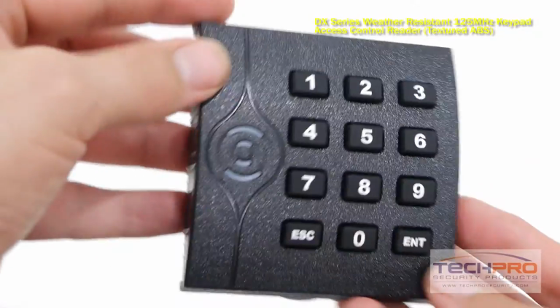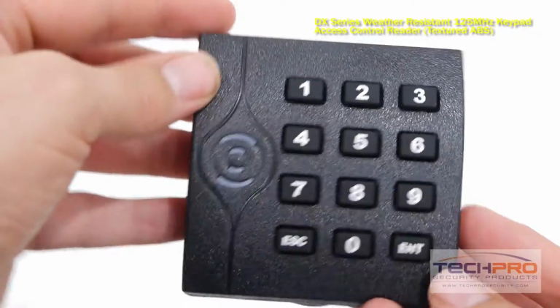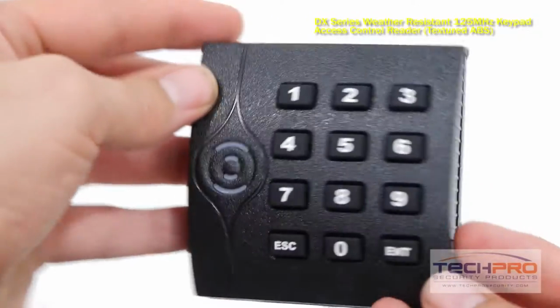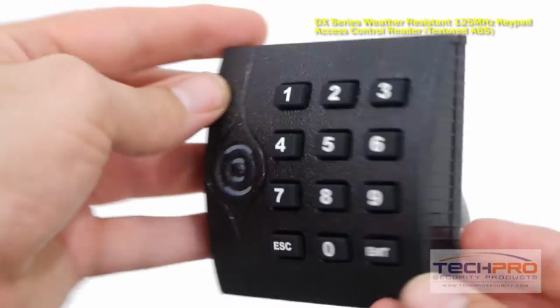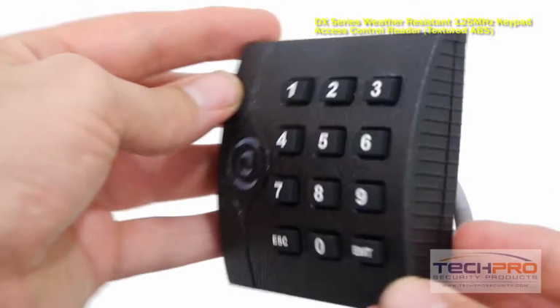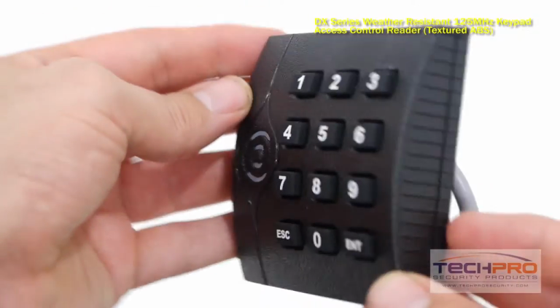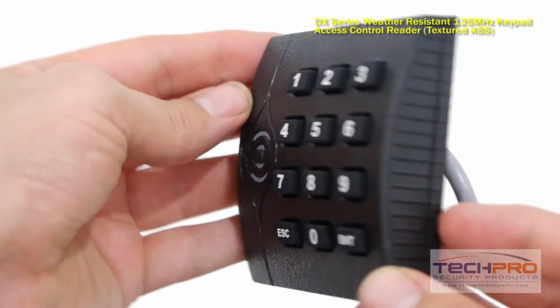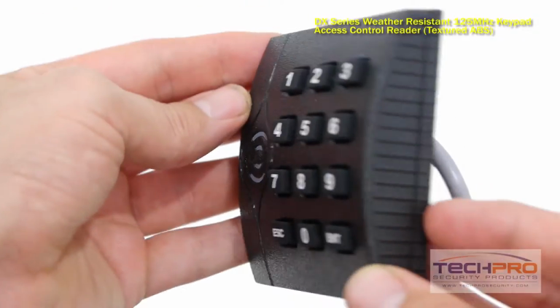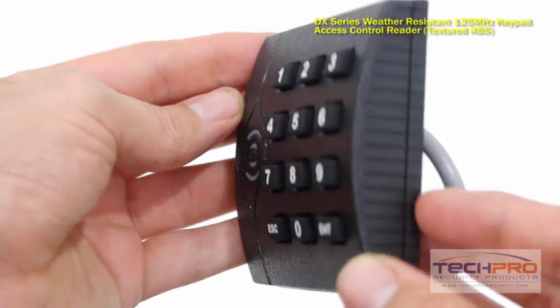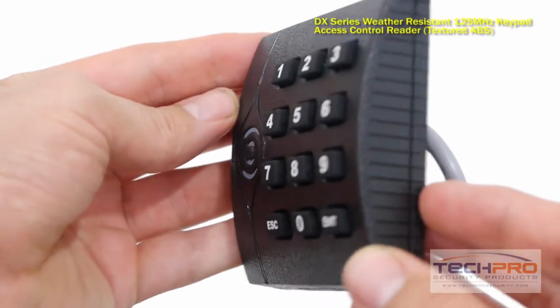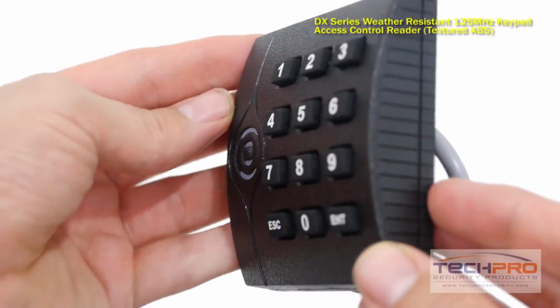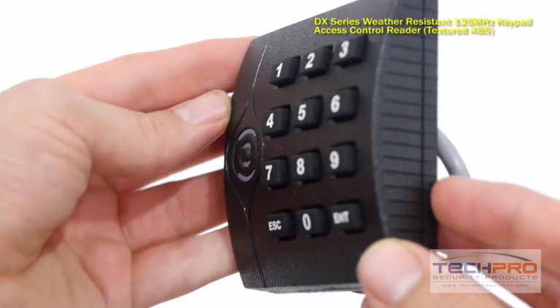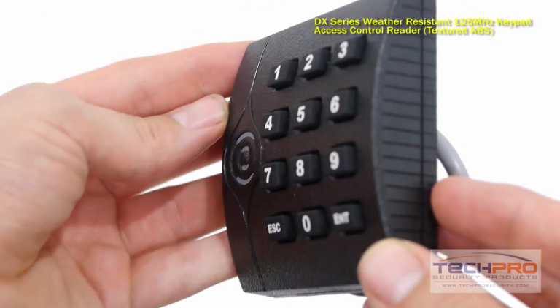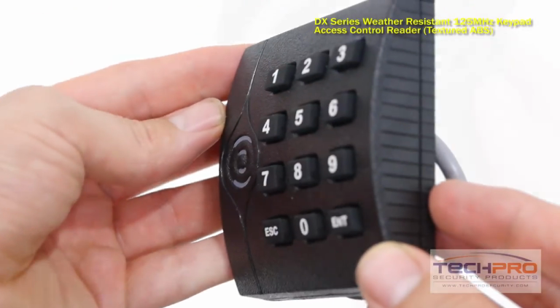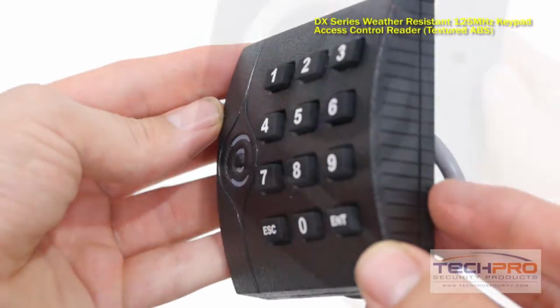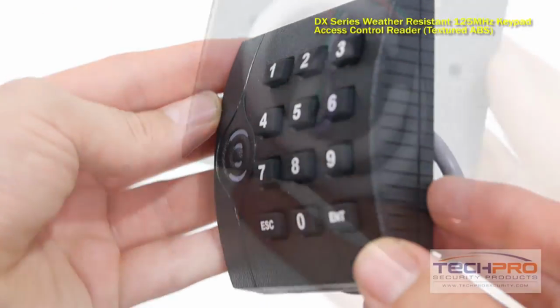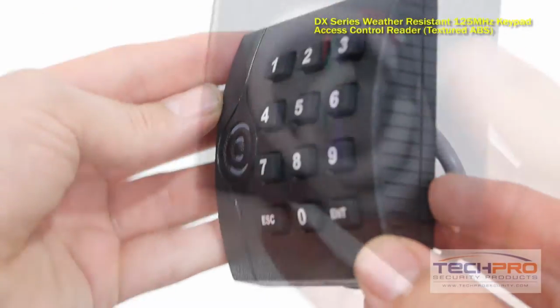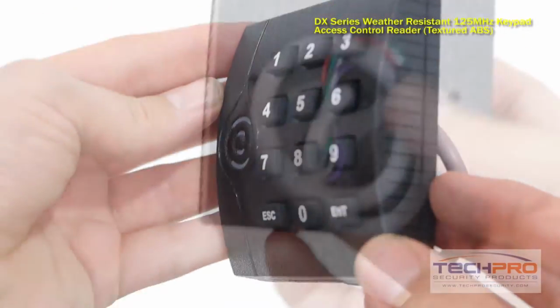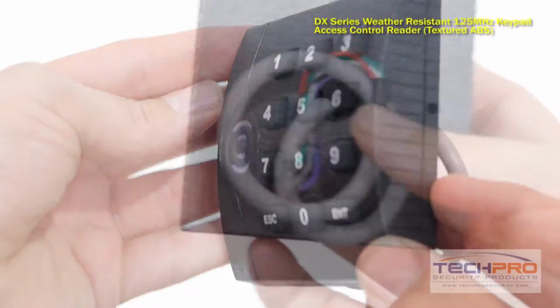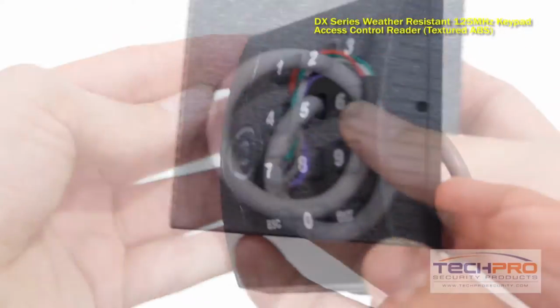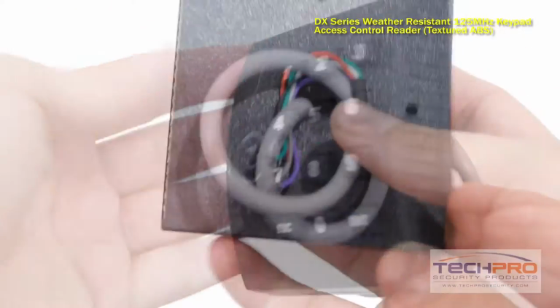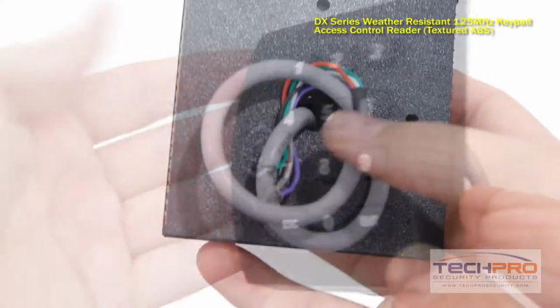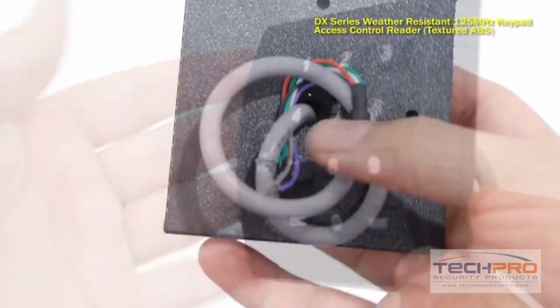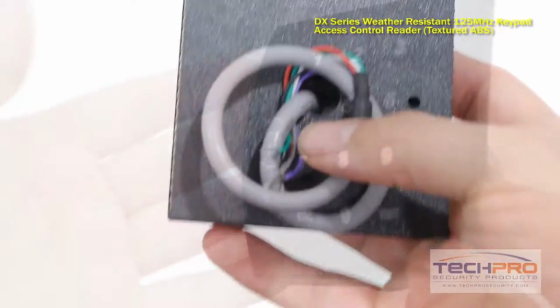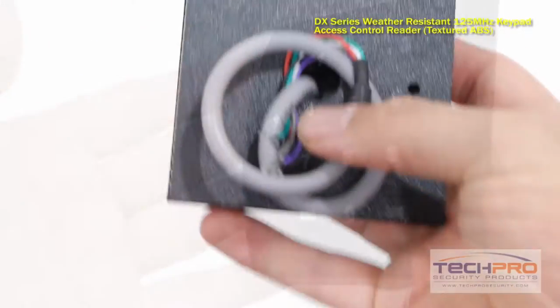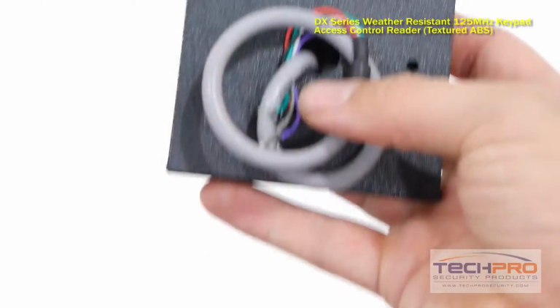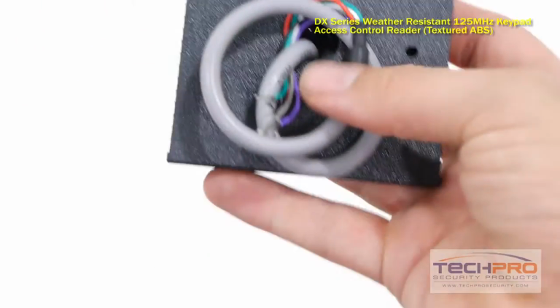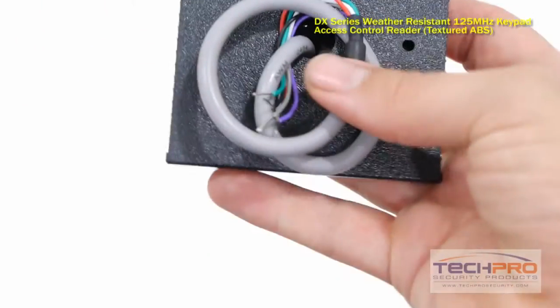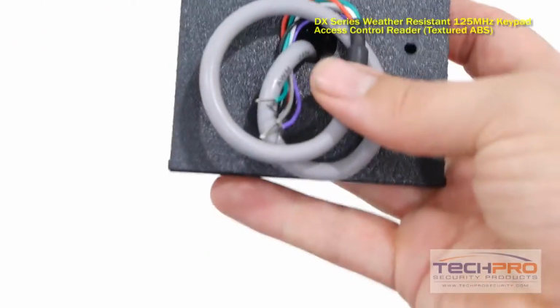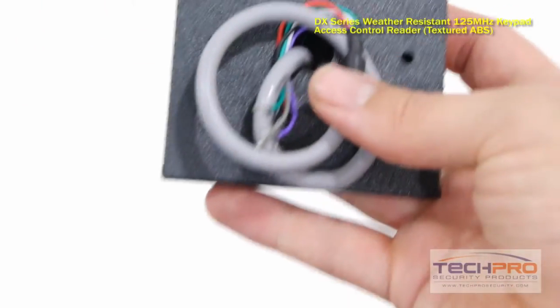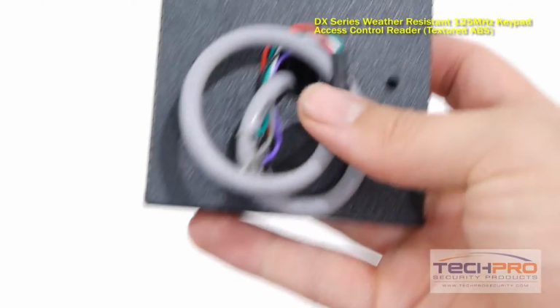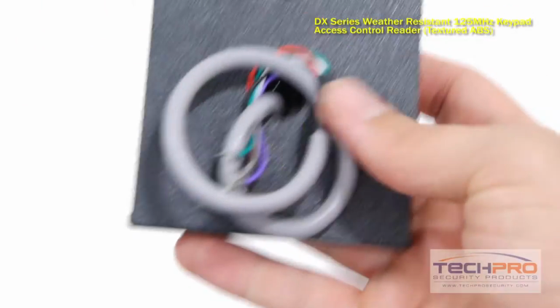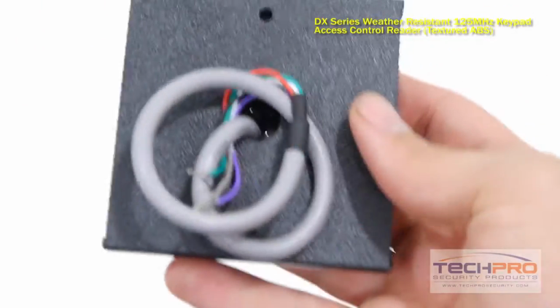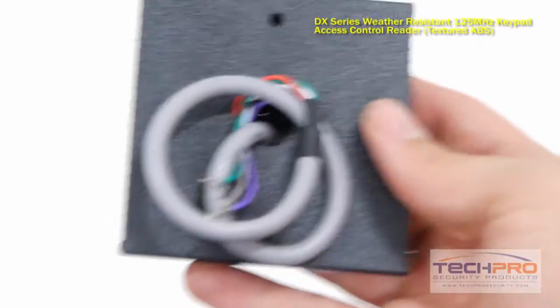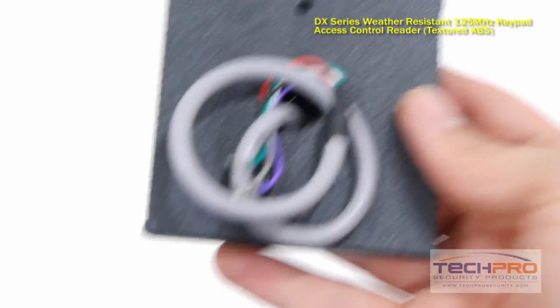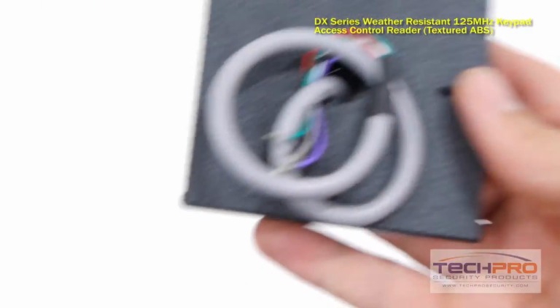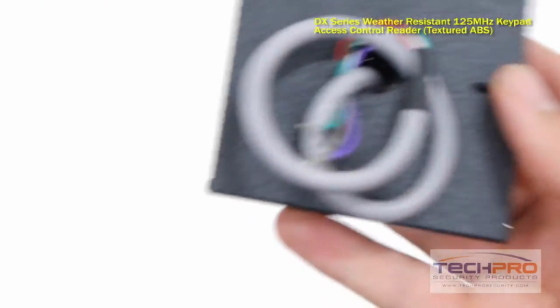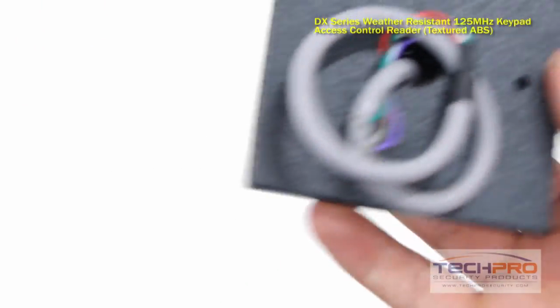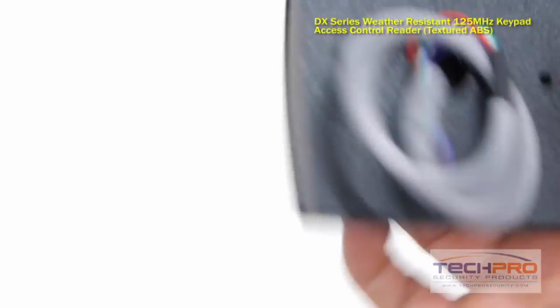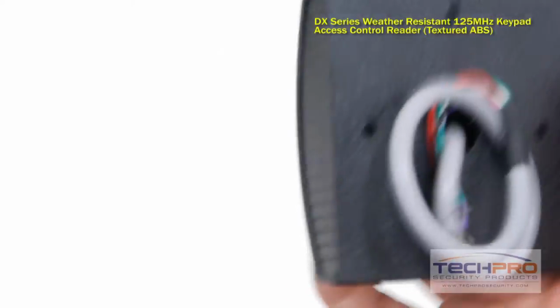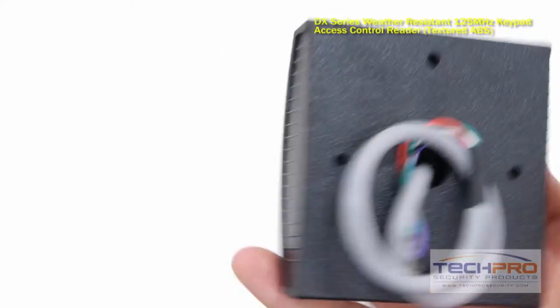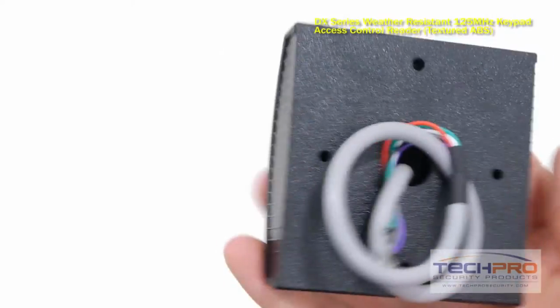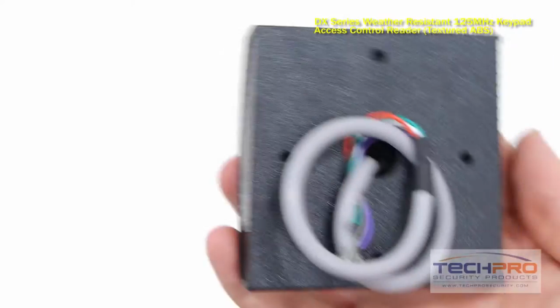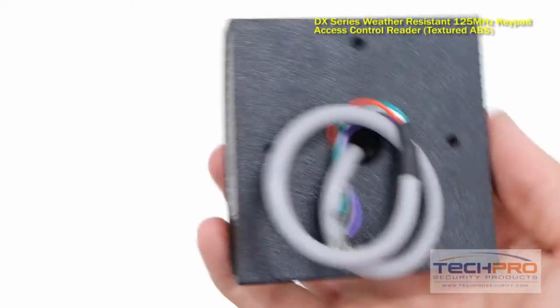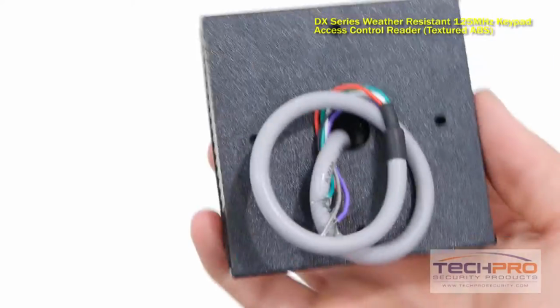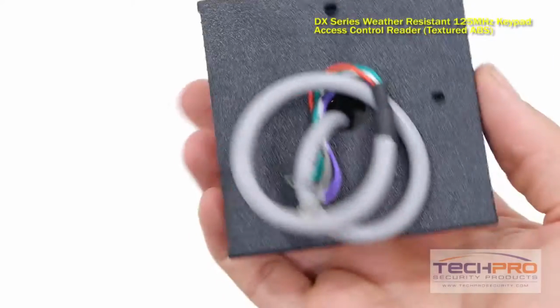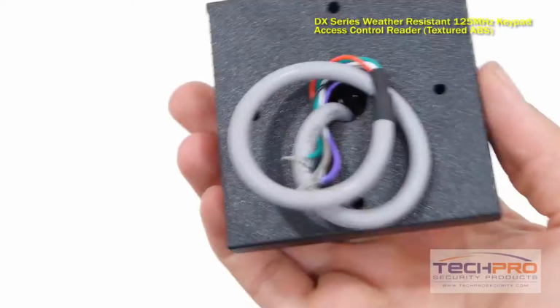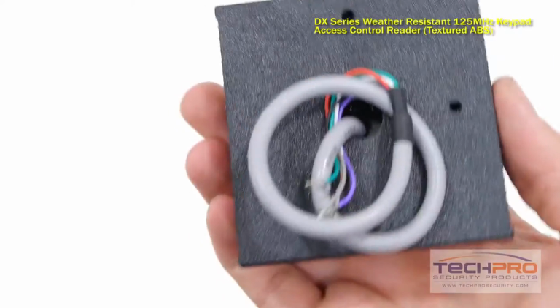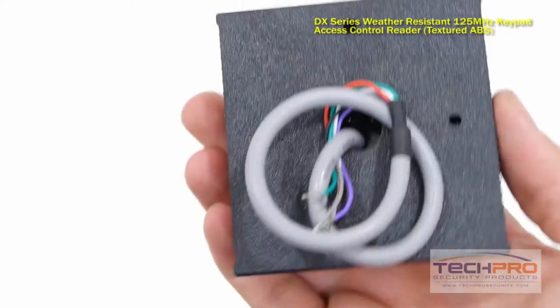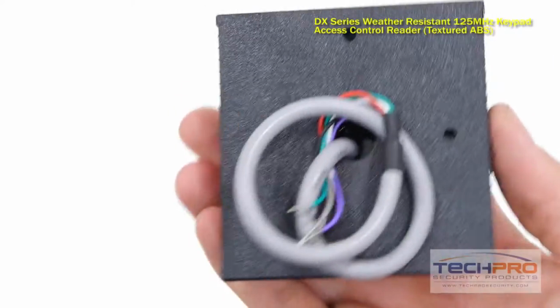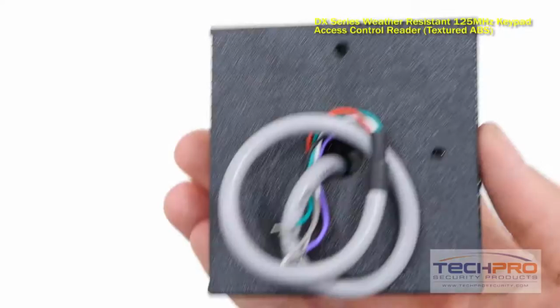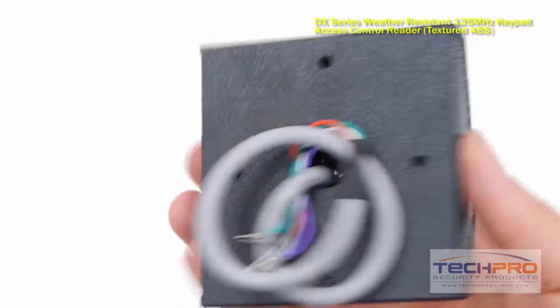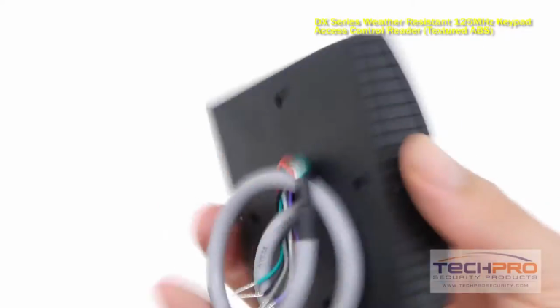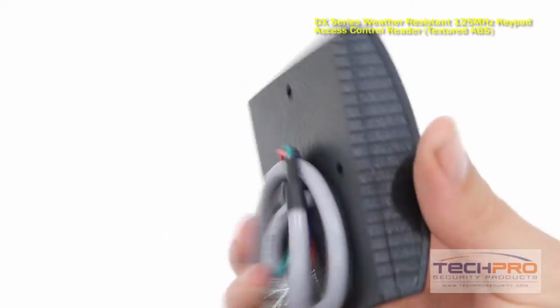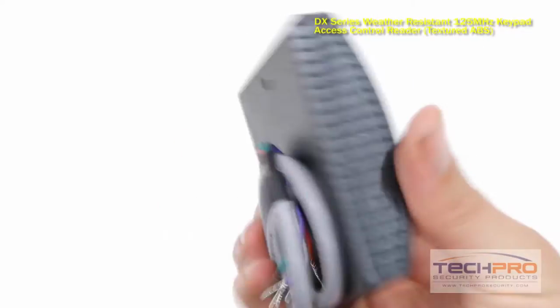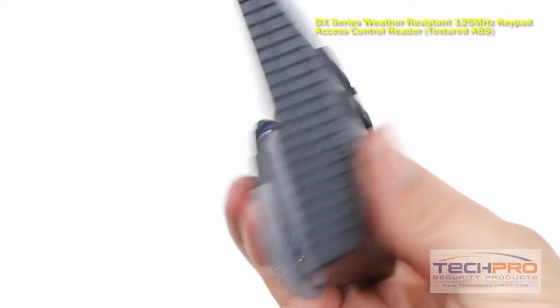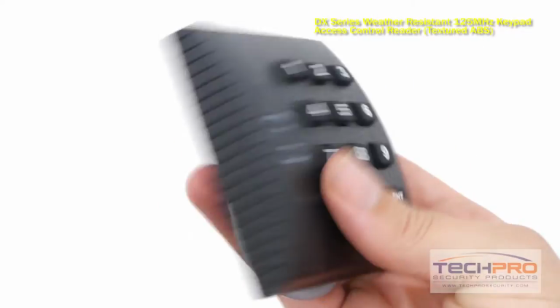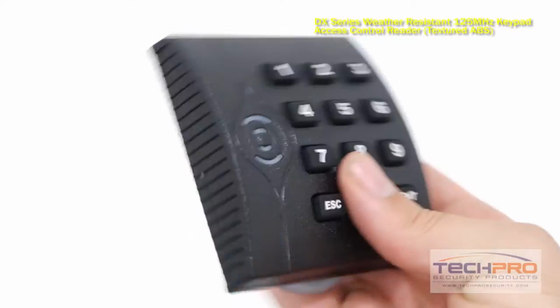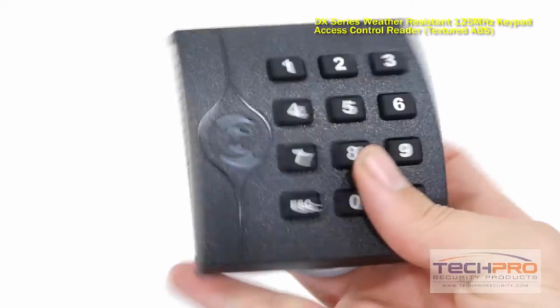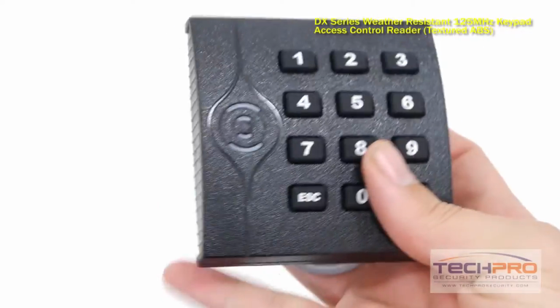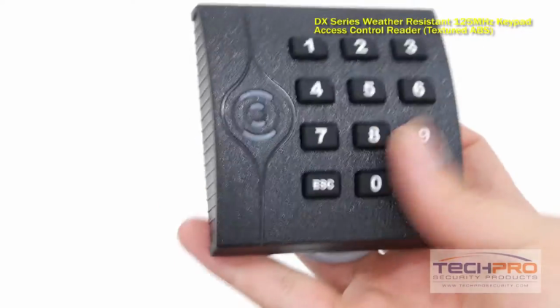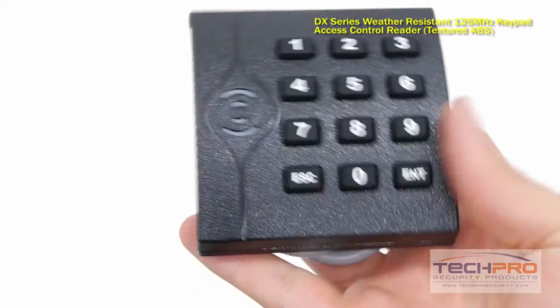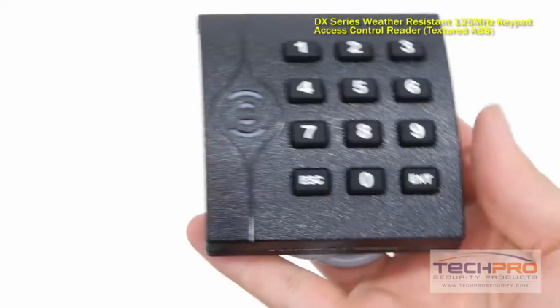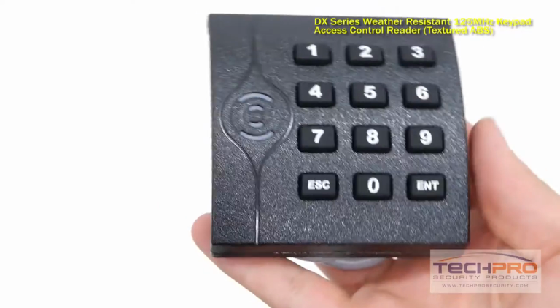This access control reader works with our DX line of proximity cards and key fobs, and must be connected to an access control panel.